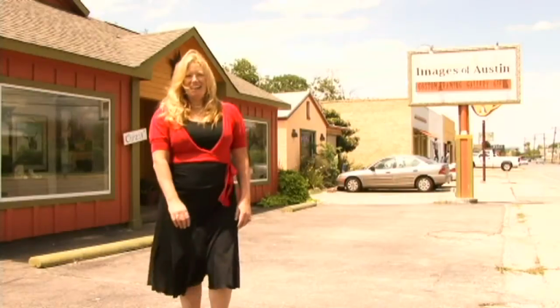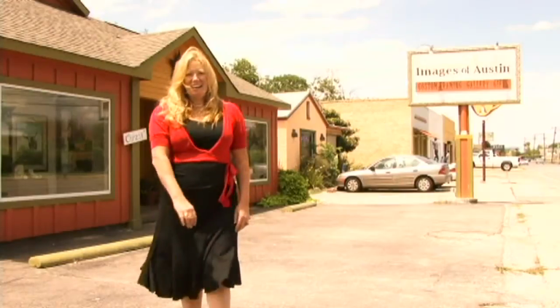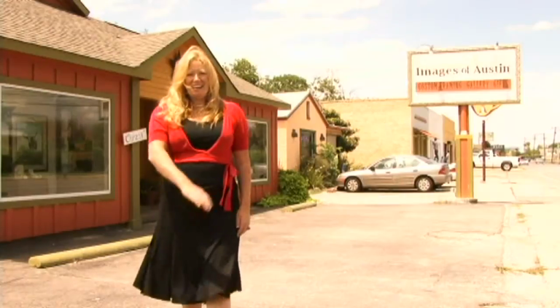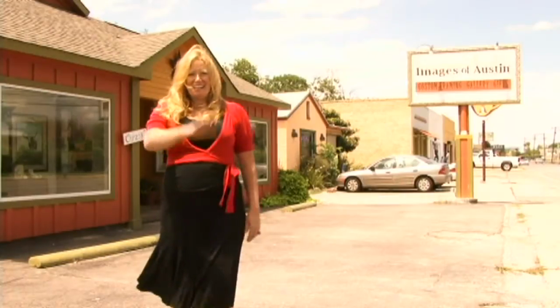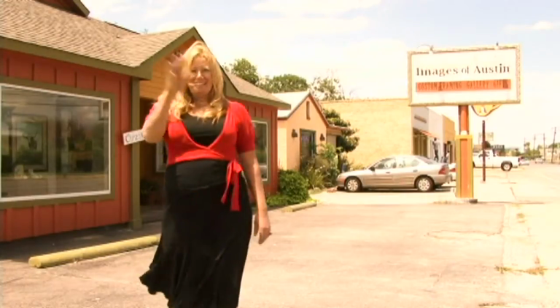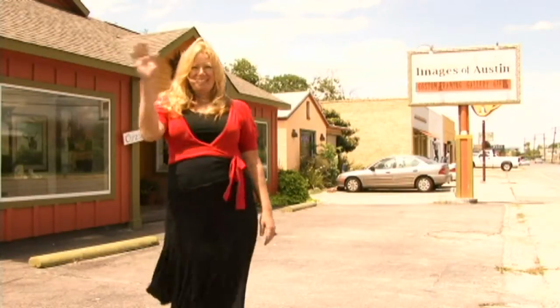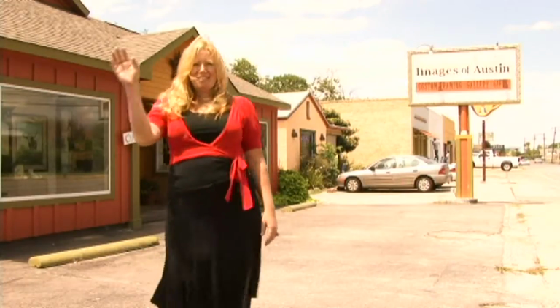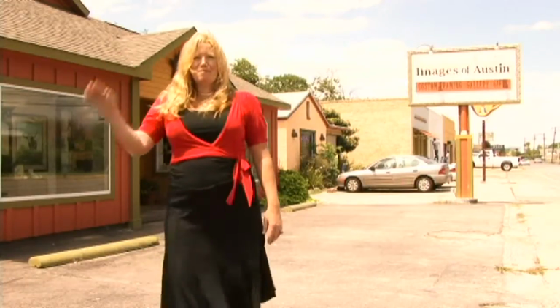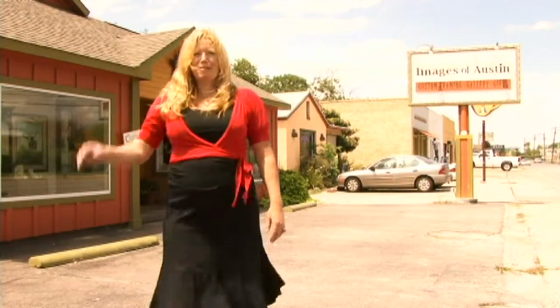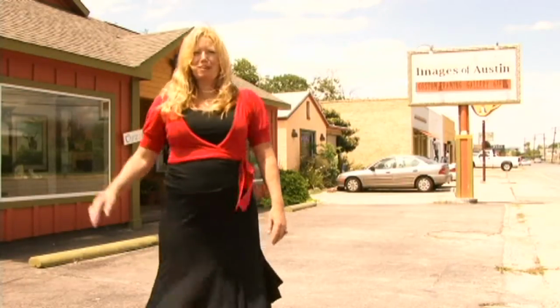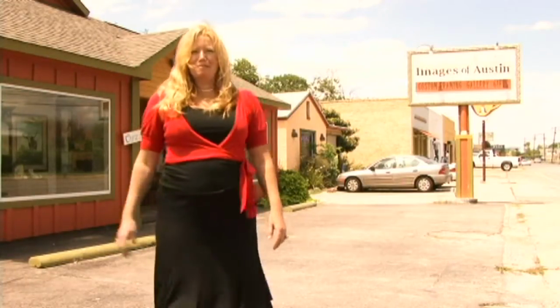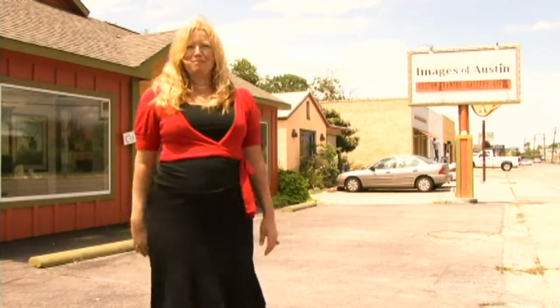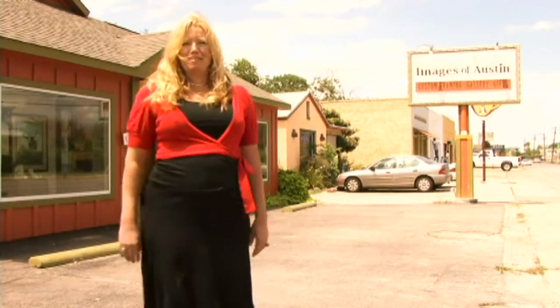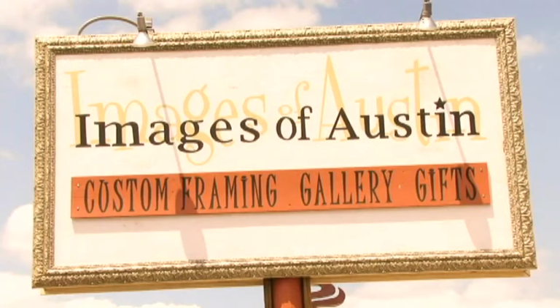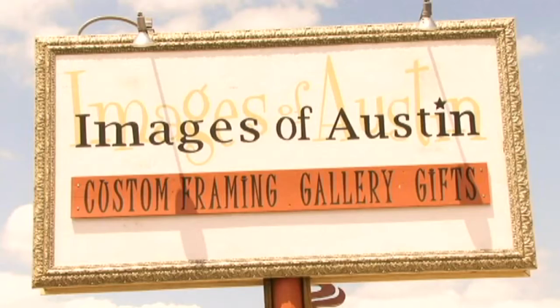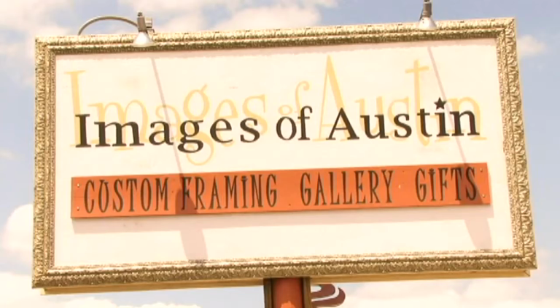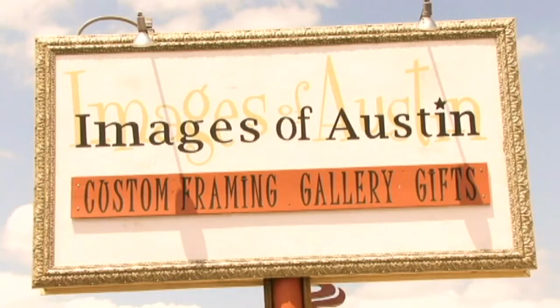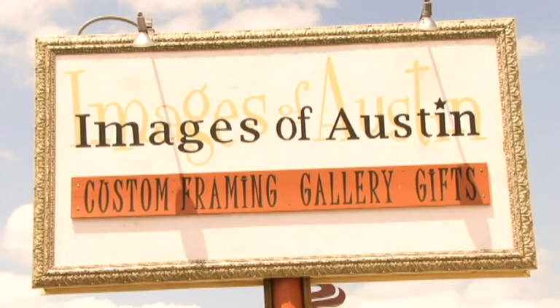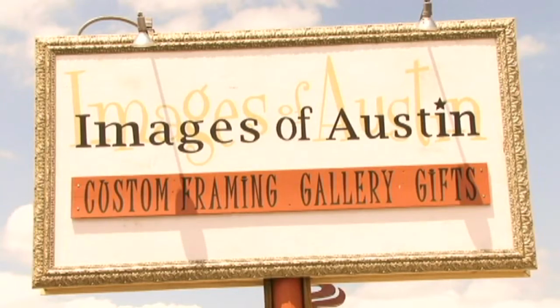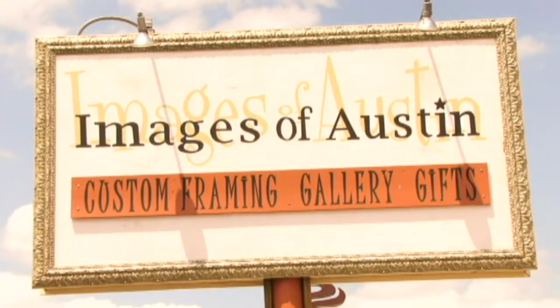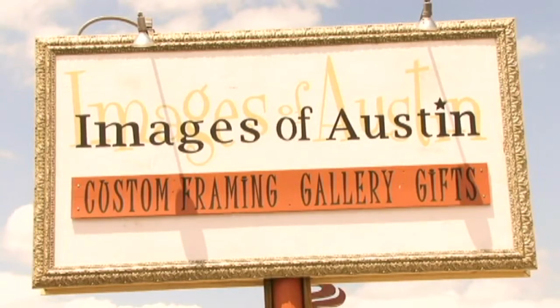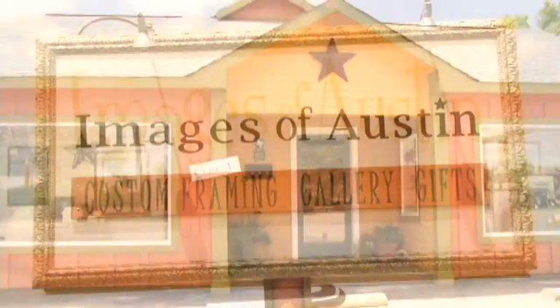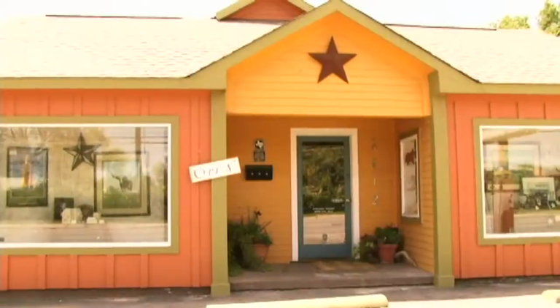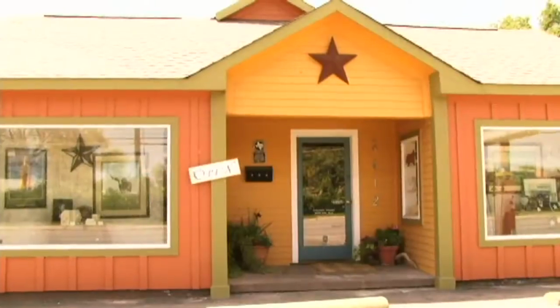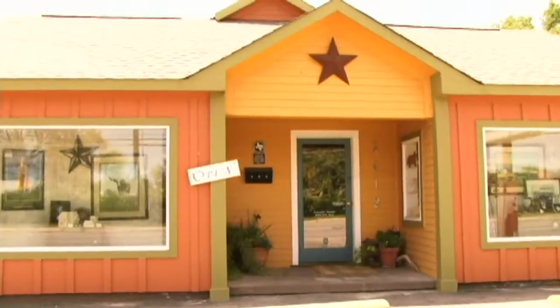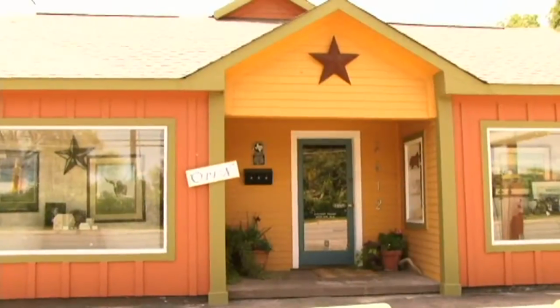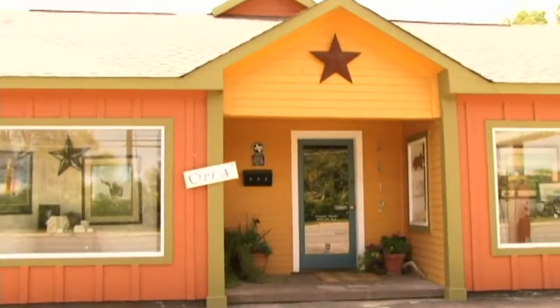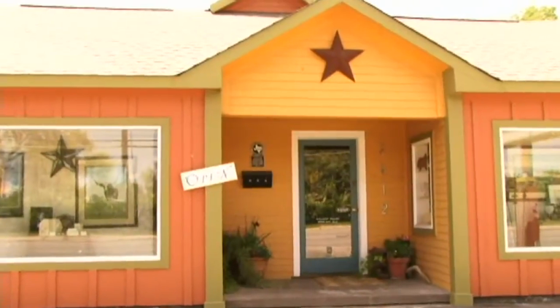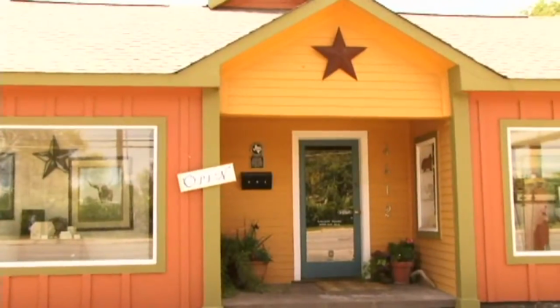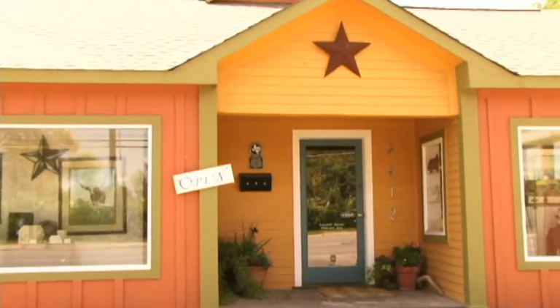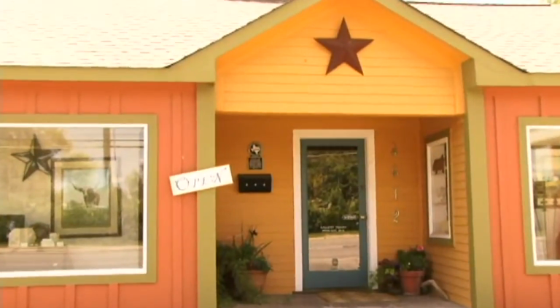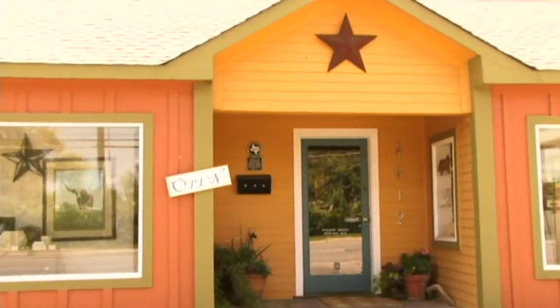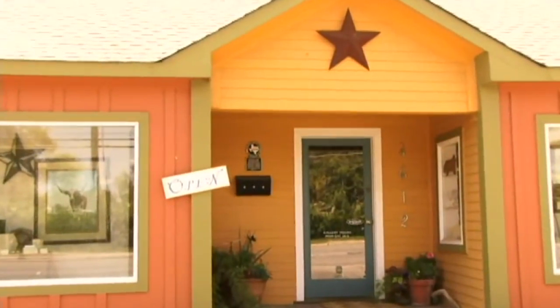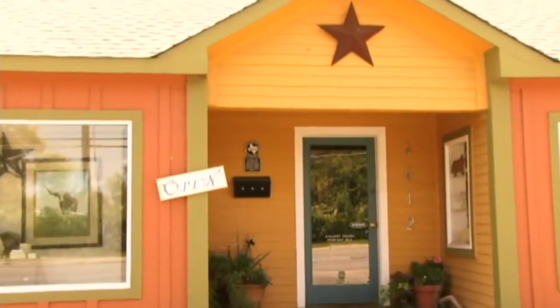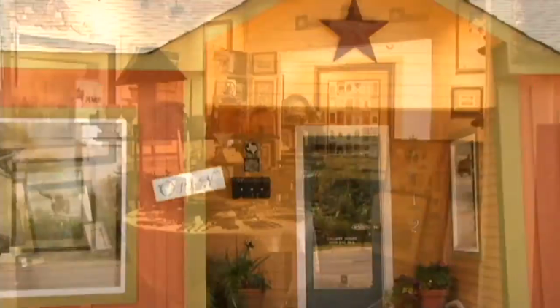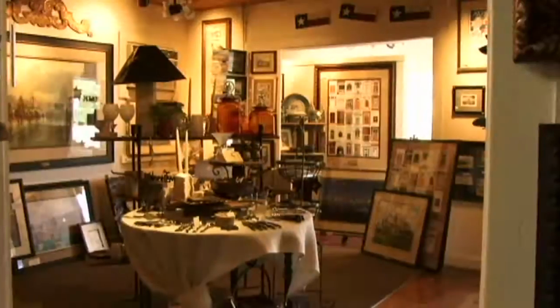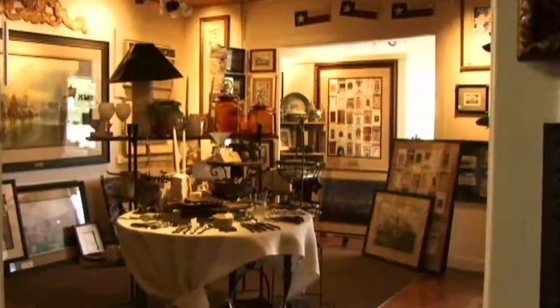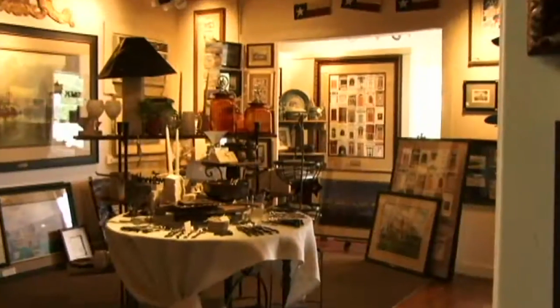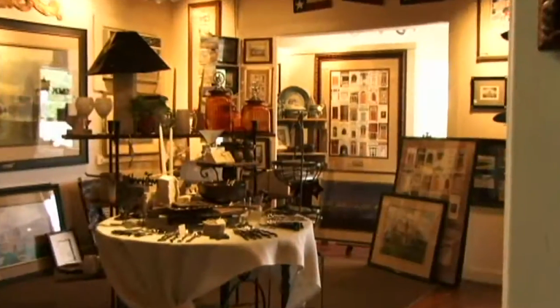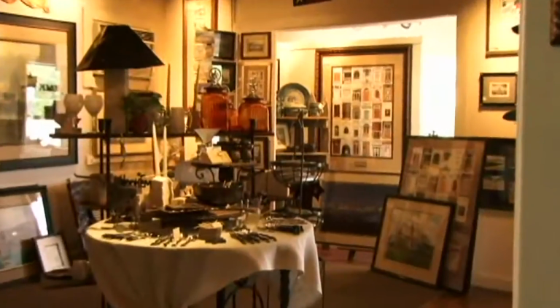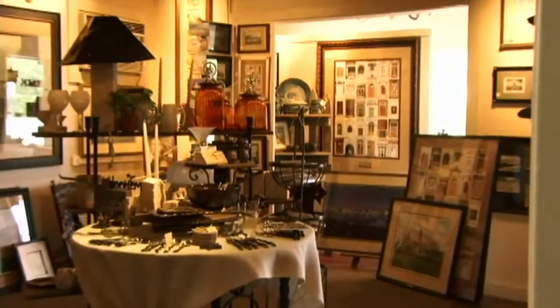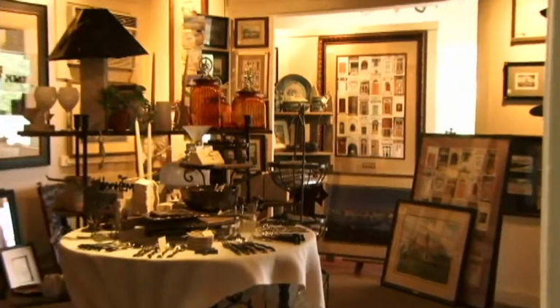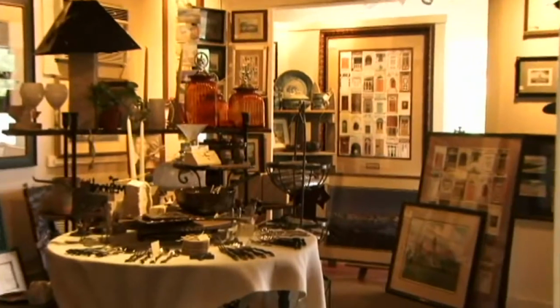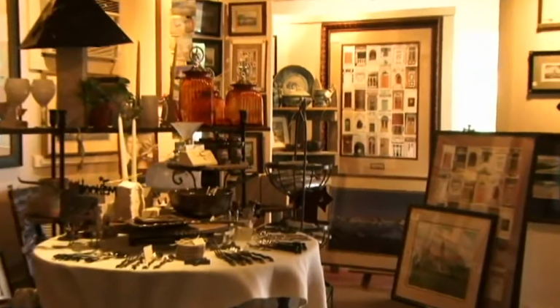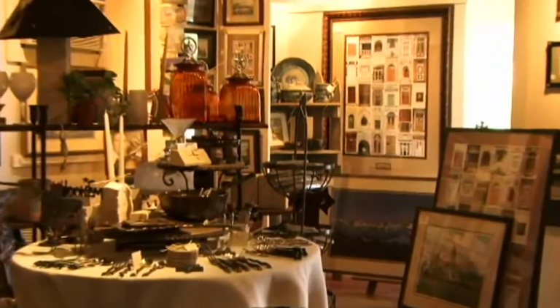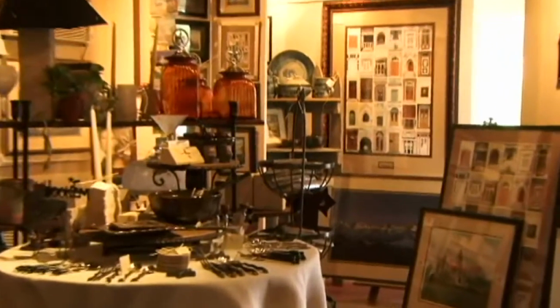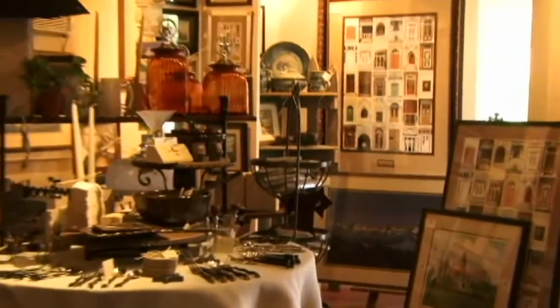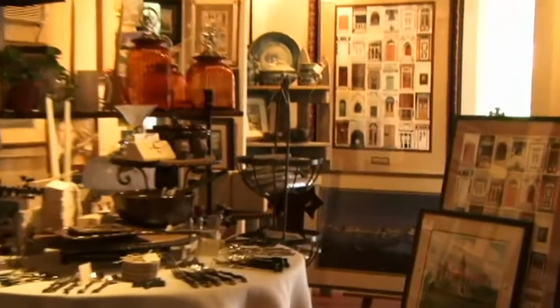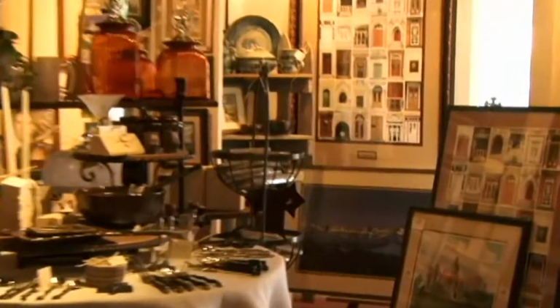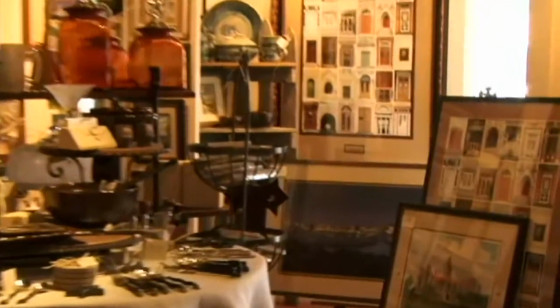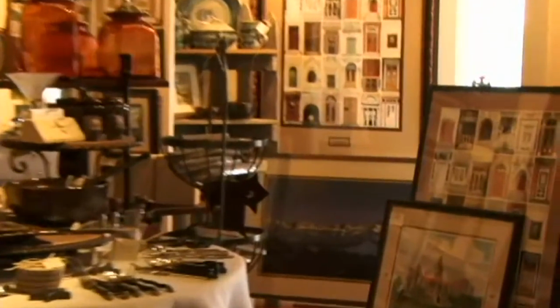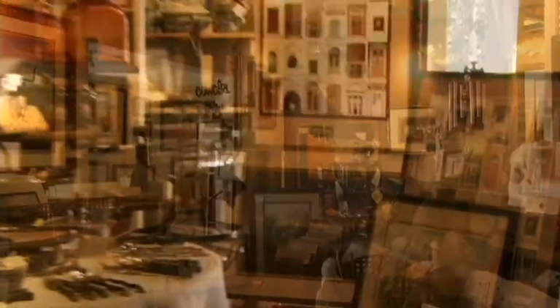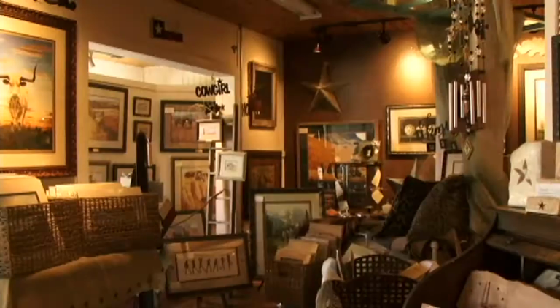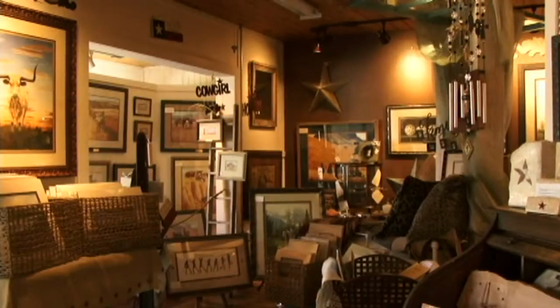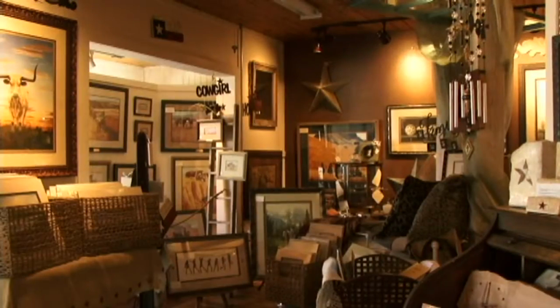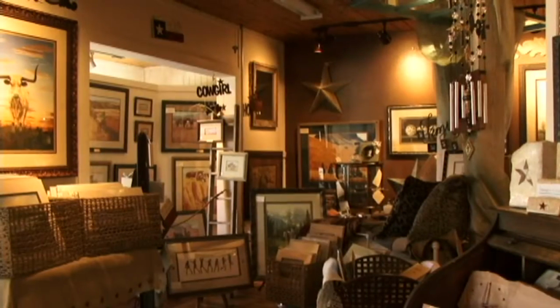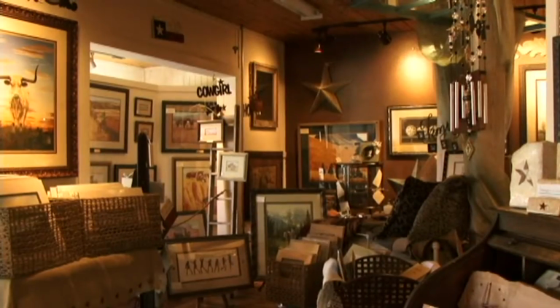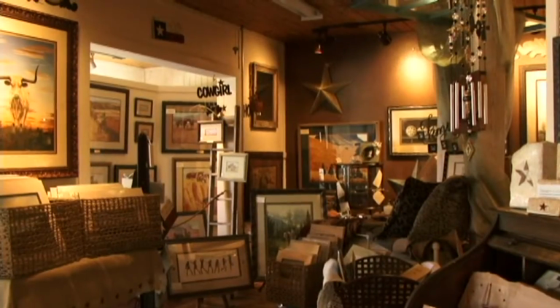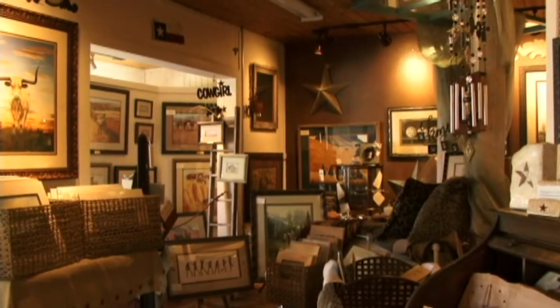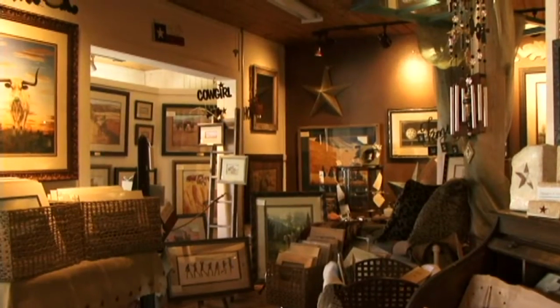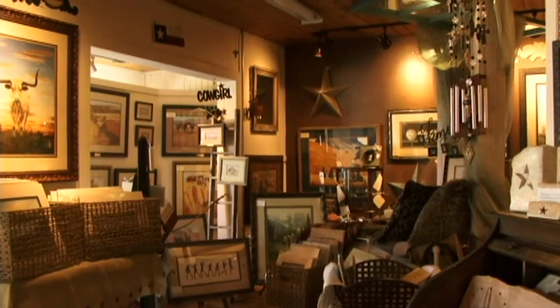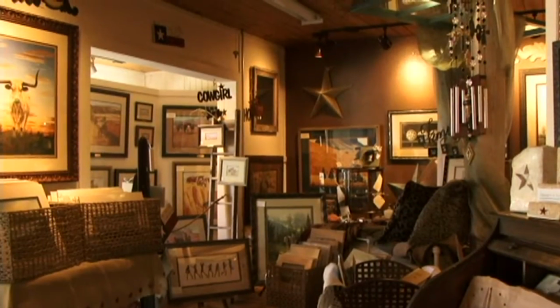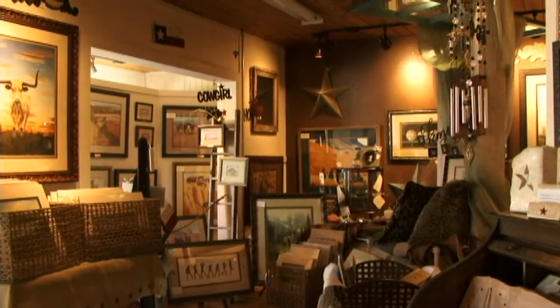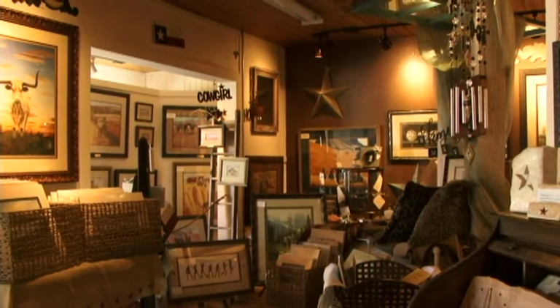Hi, I'm Robin with Images of Austin here in Austin, Texas. Visit us on the web at imagesofaustin.com.